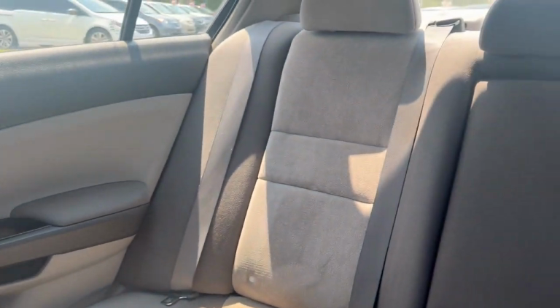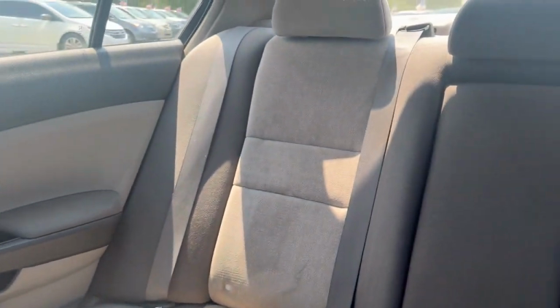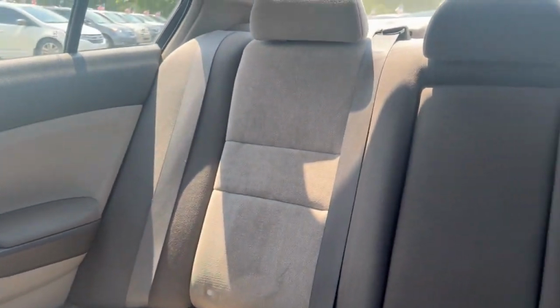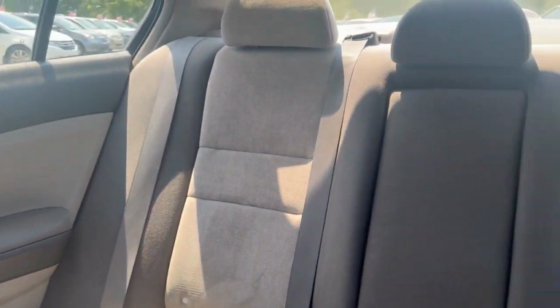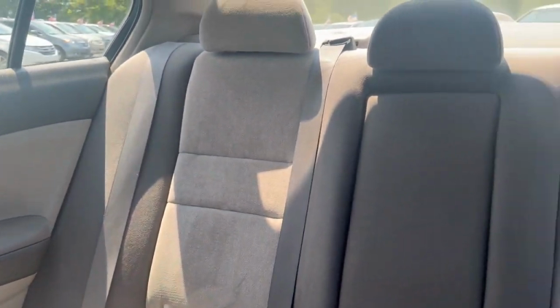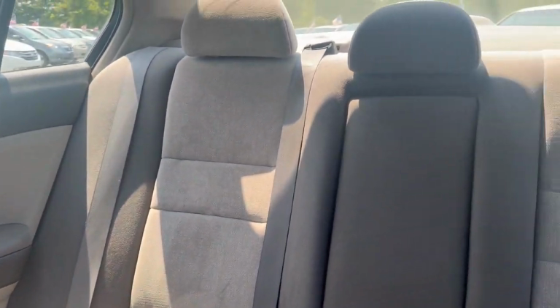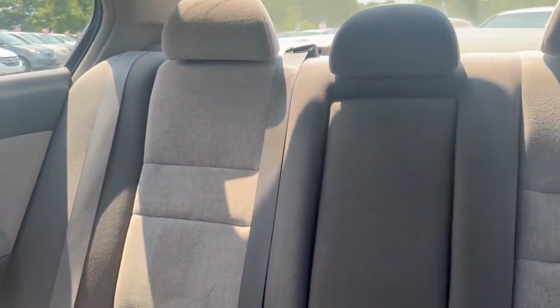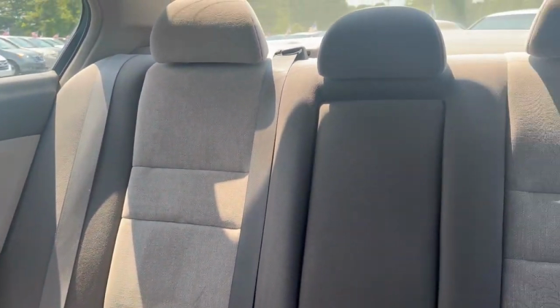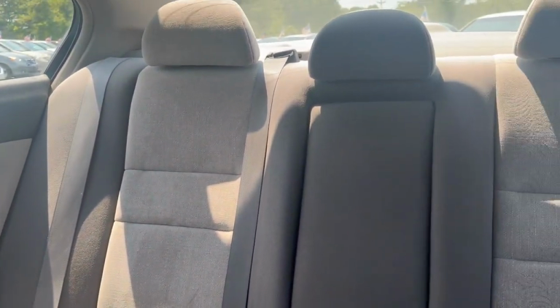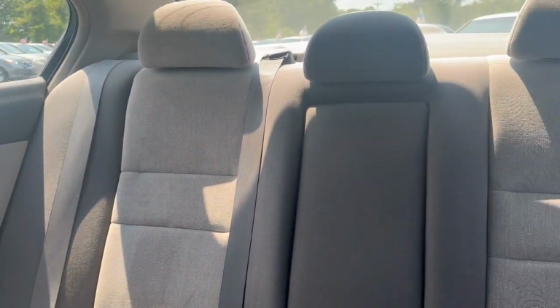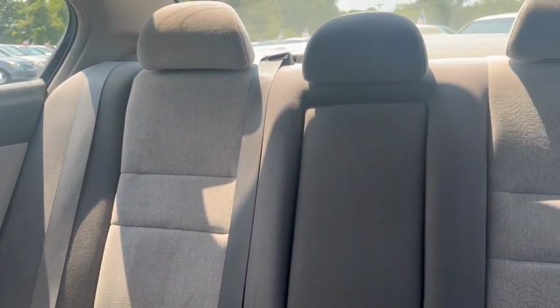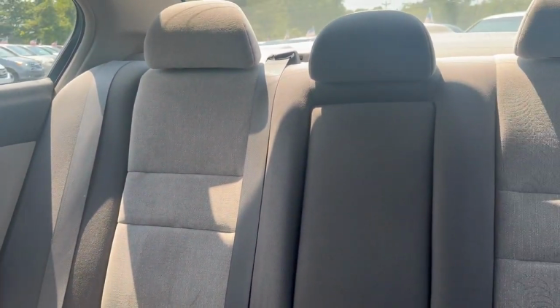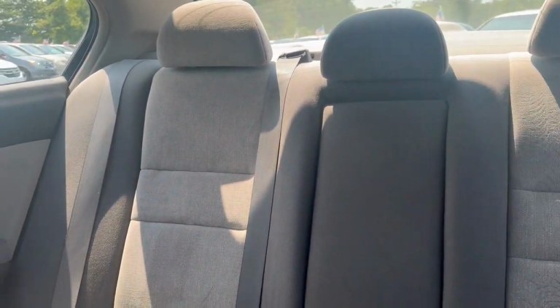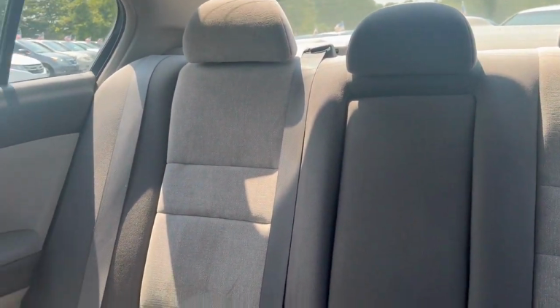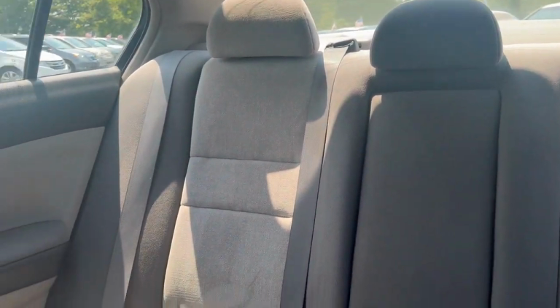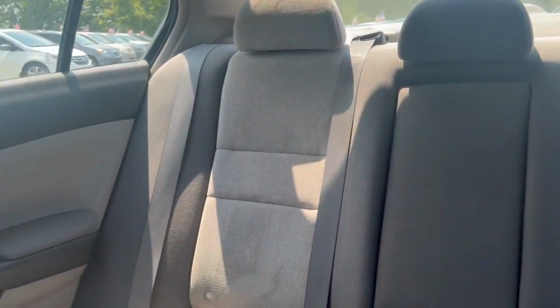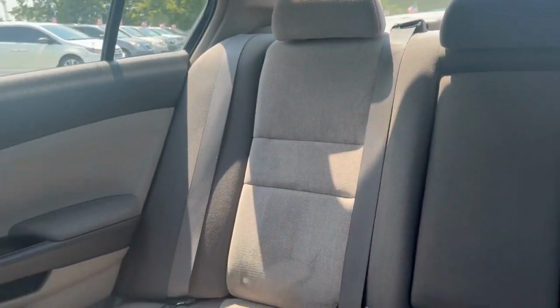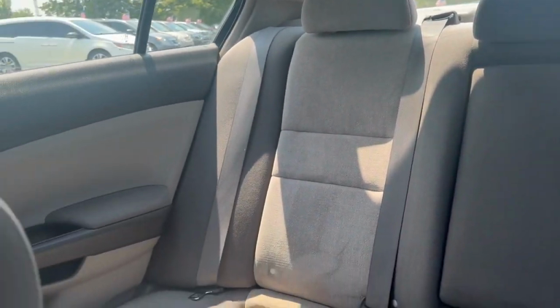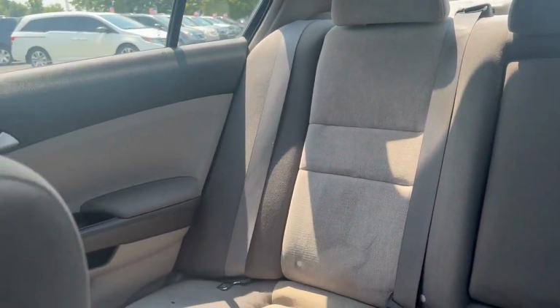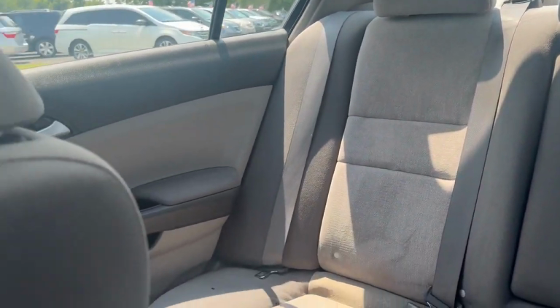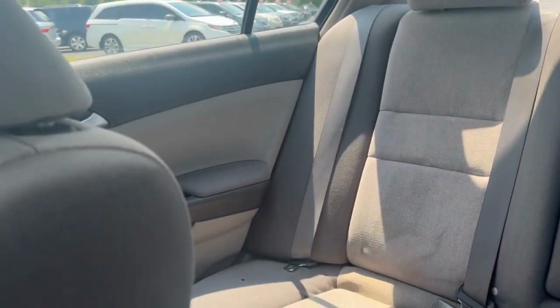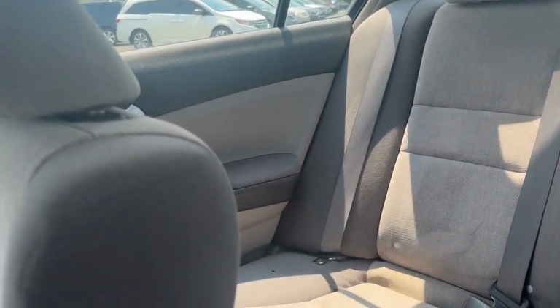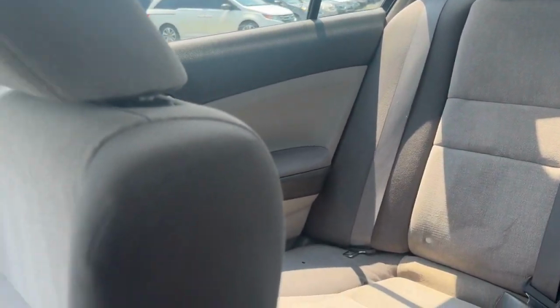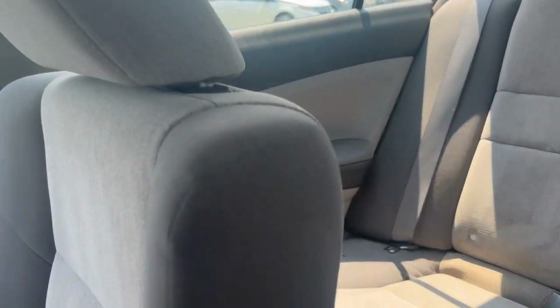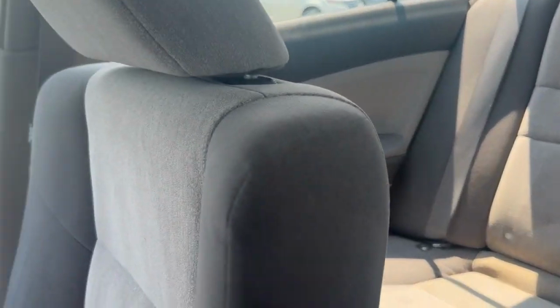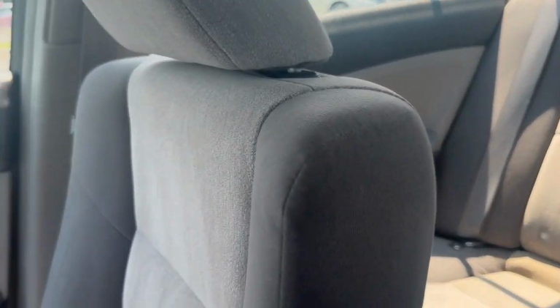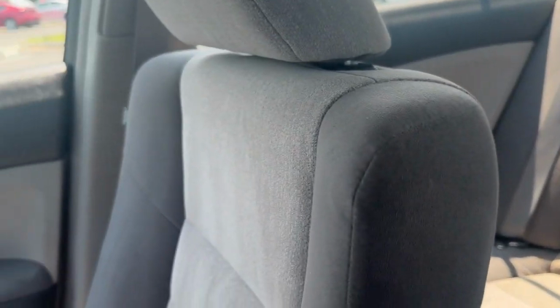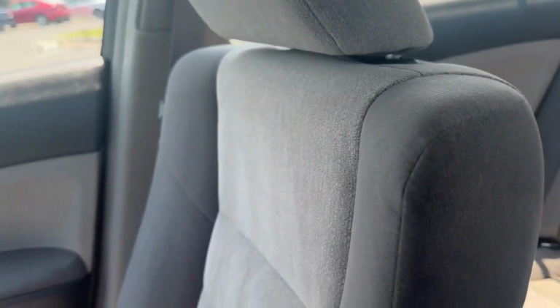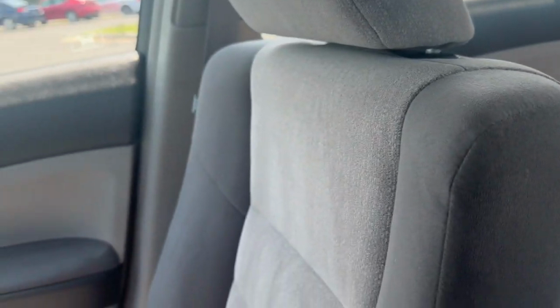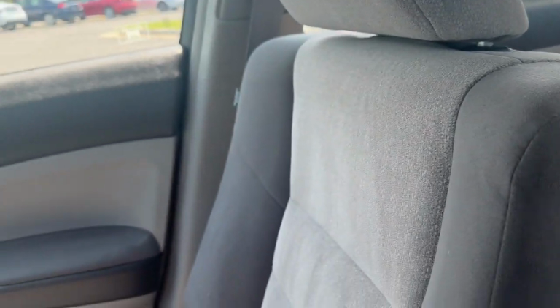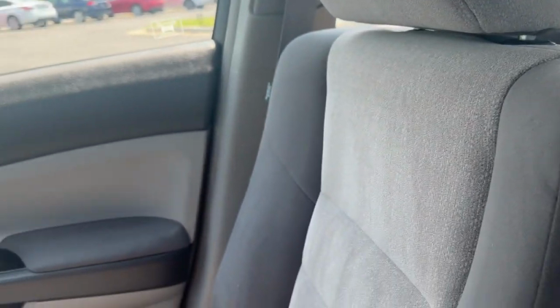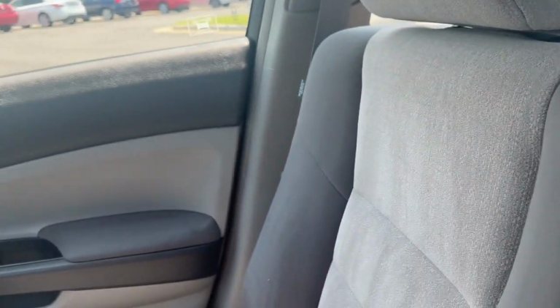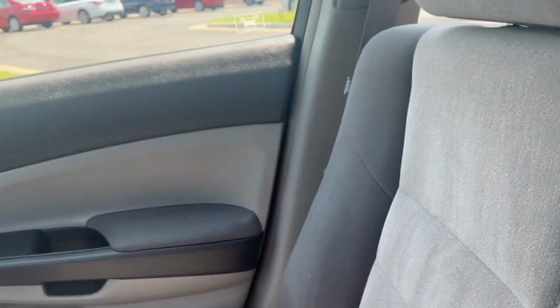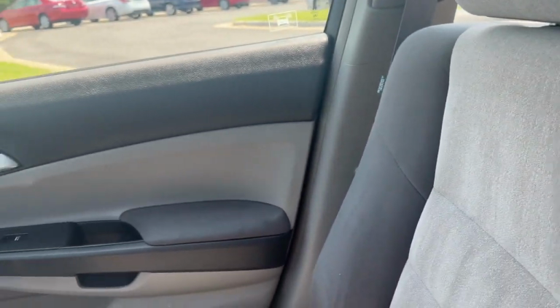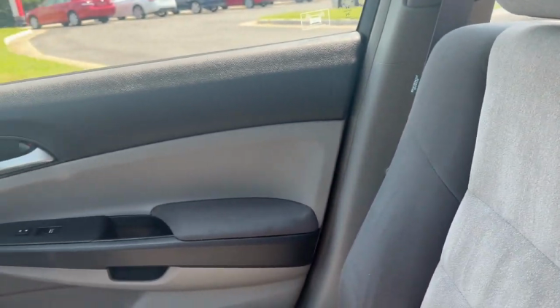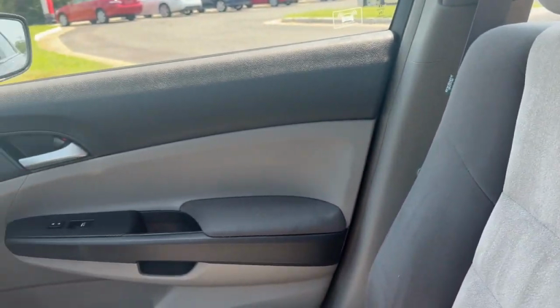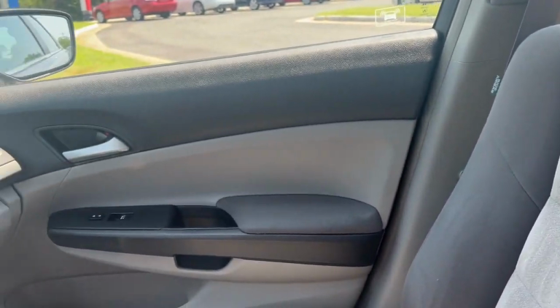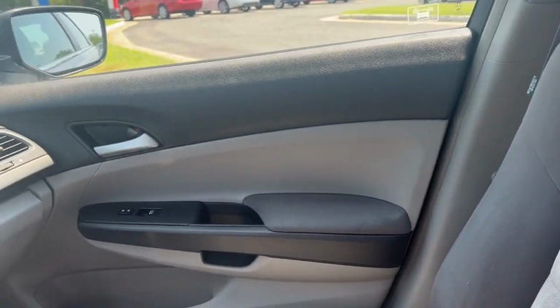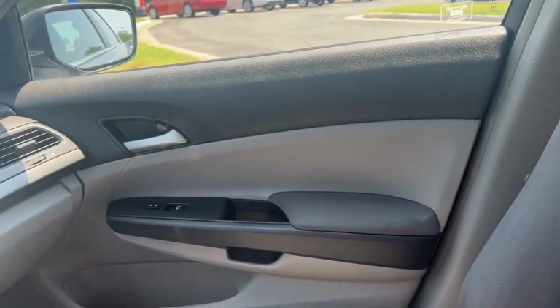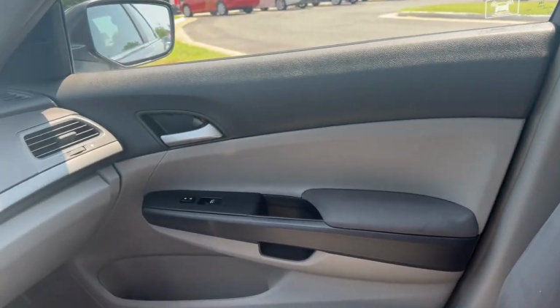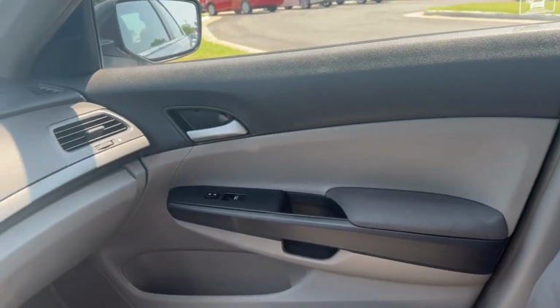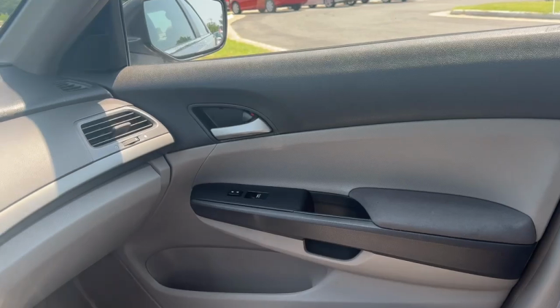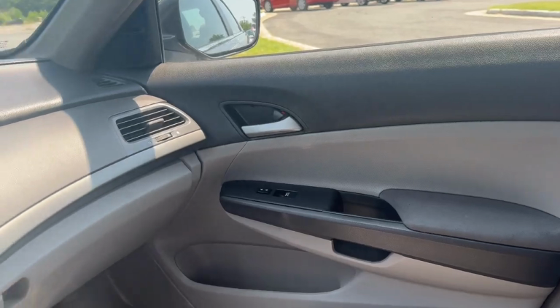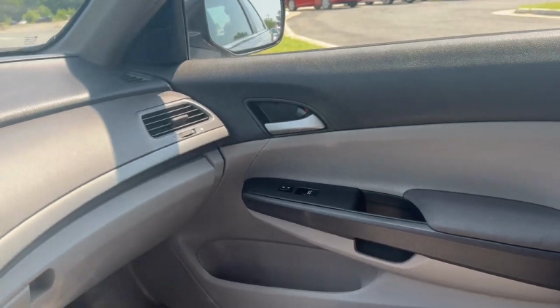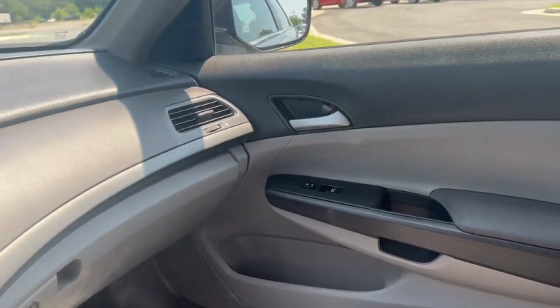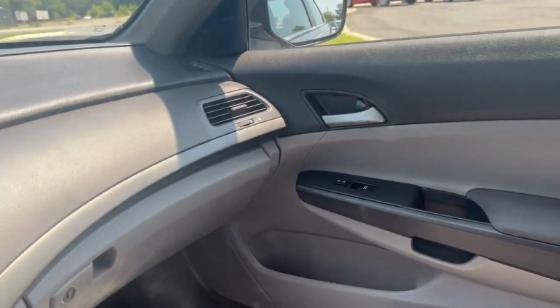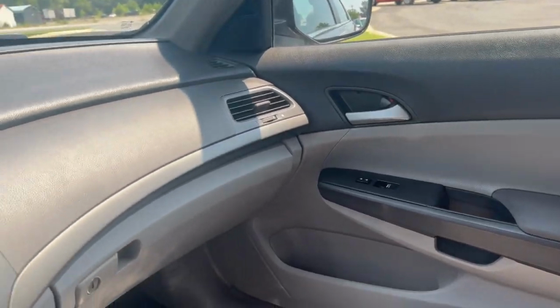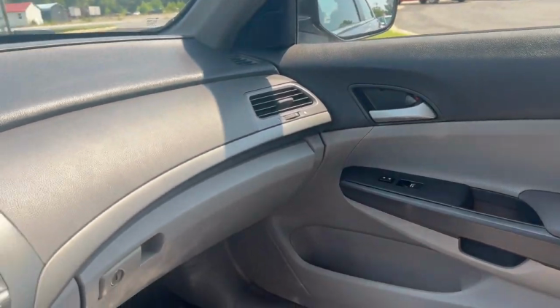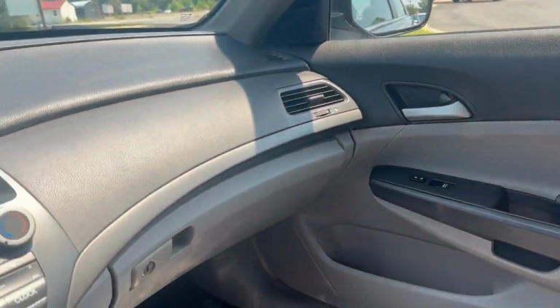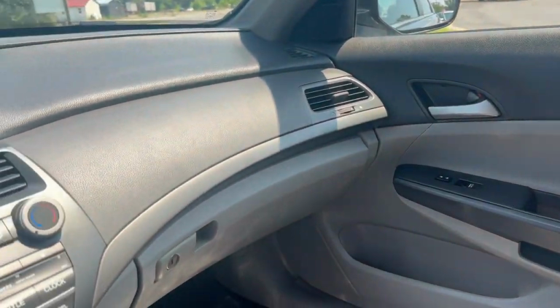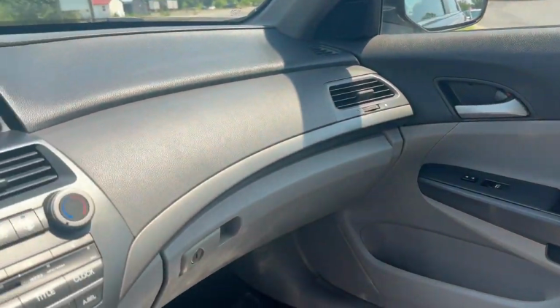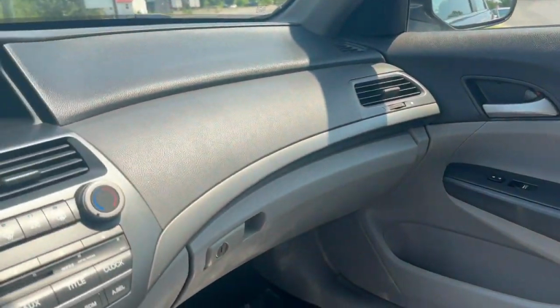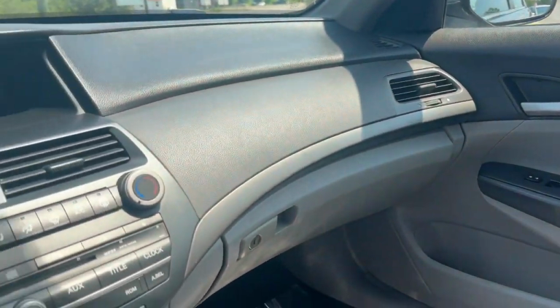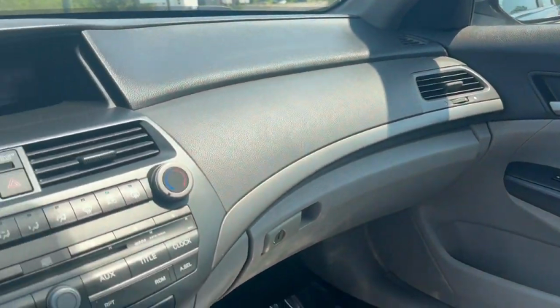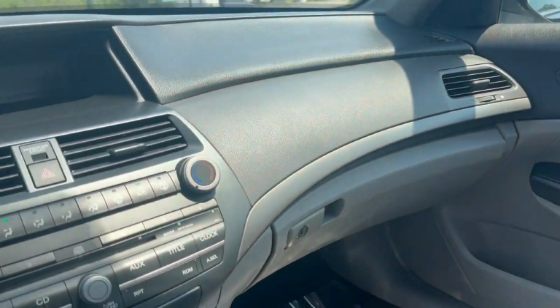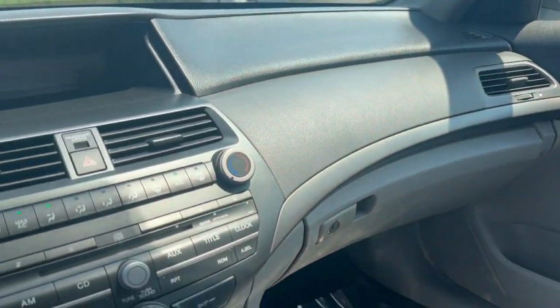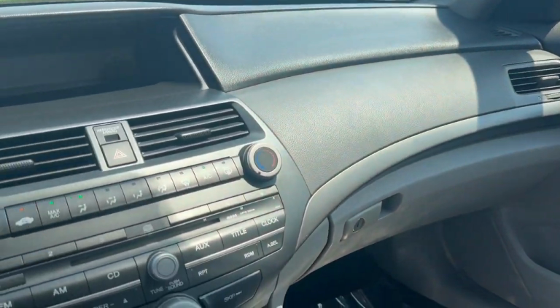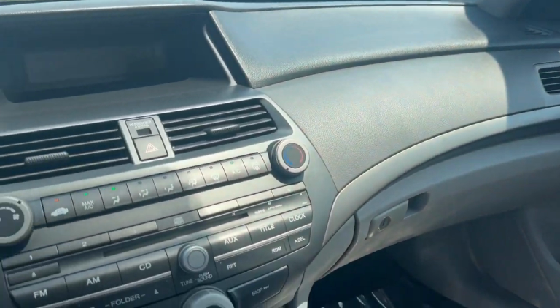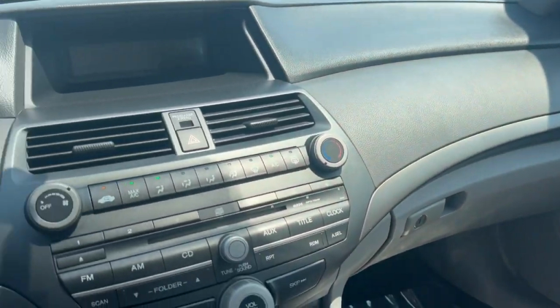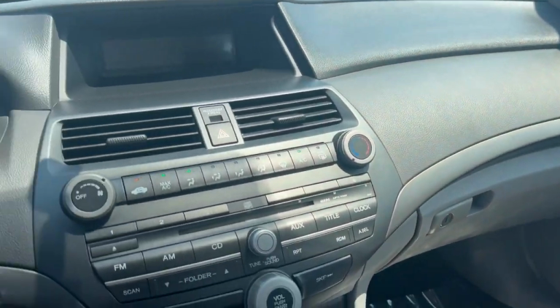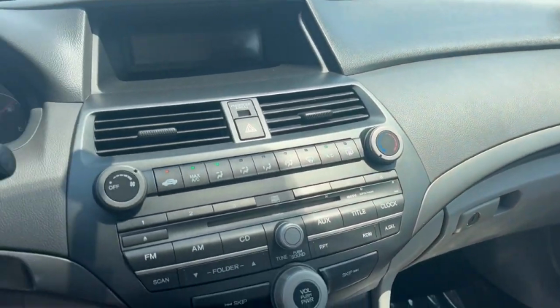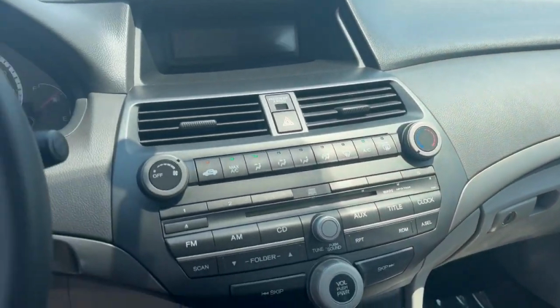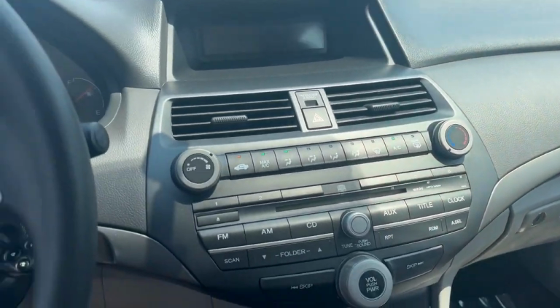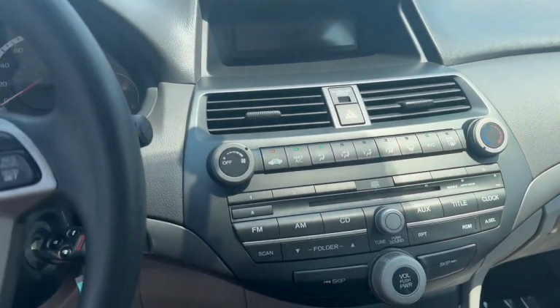Again, seats five. This baby will not be here long. Come on by Airport Auto Sales today to check it out. Bye, you guys.